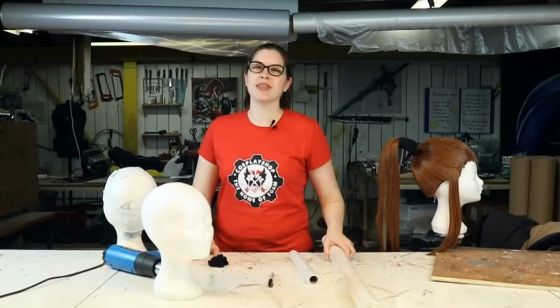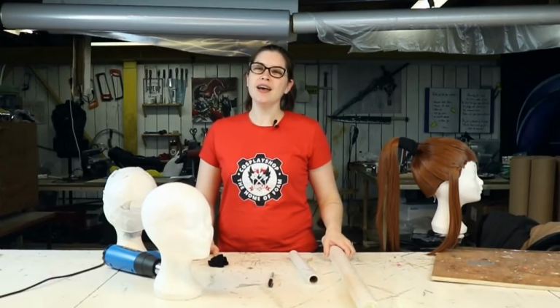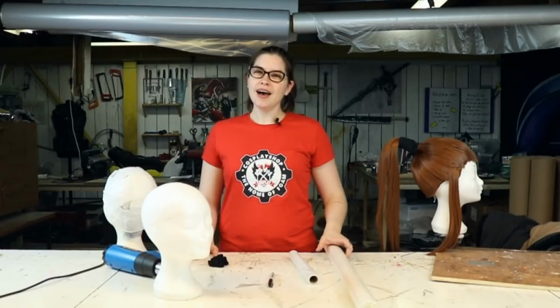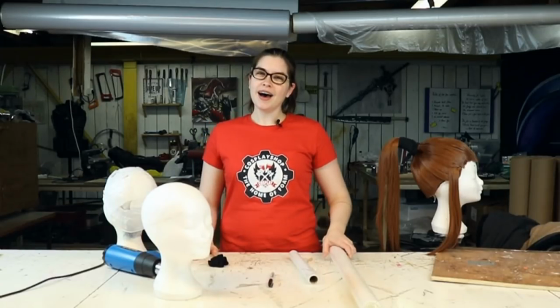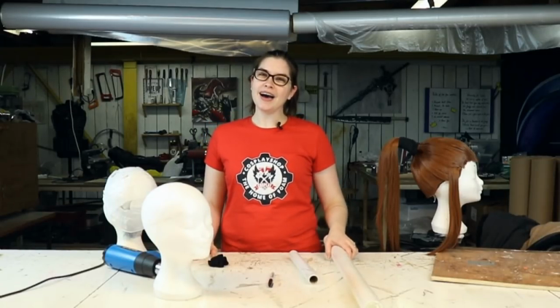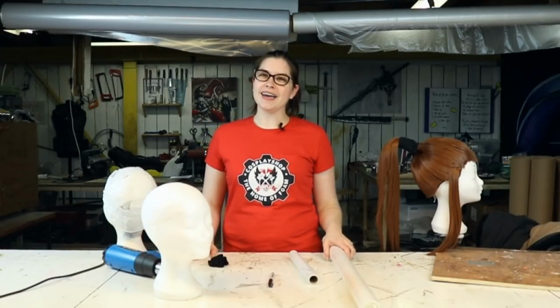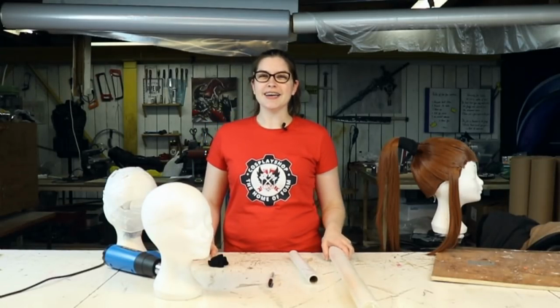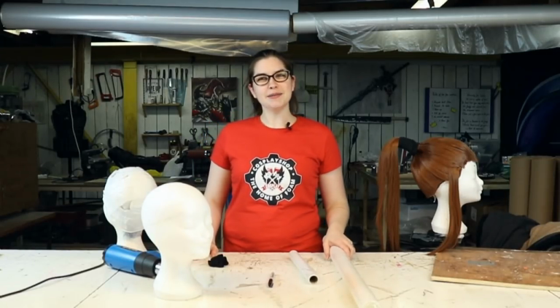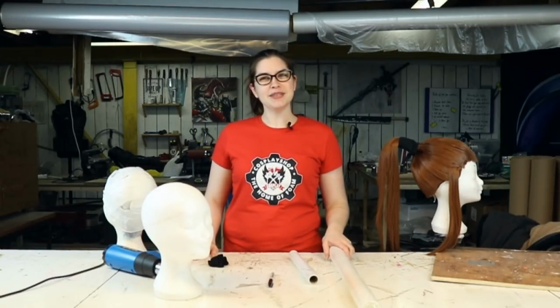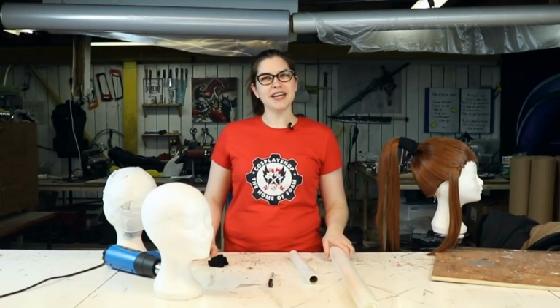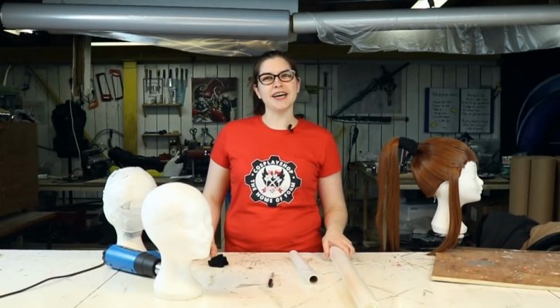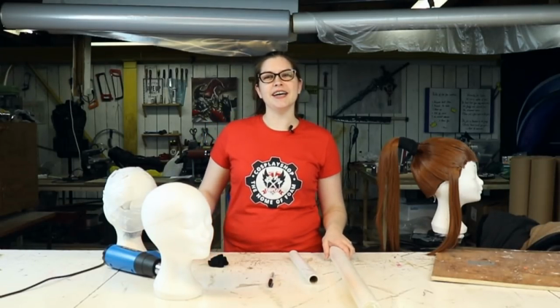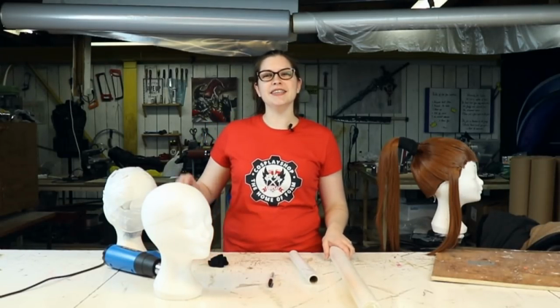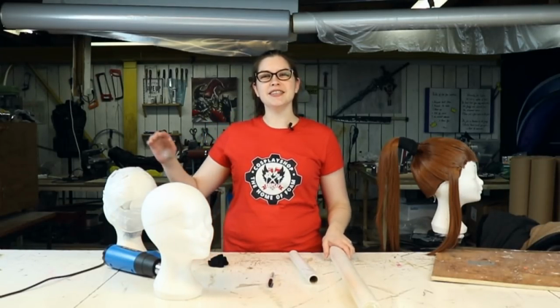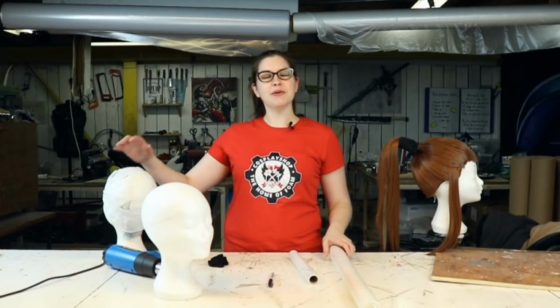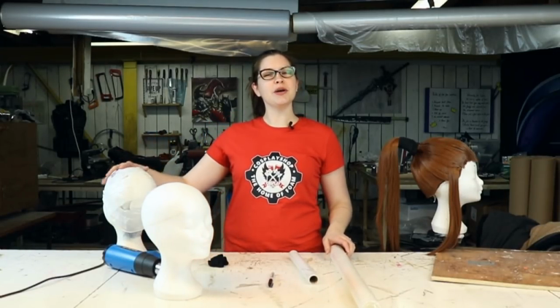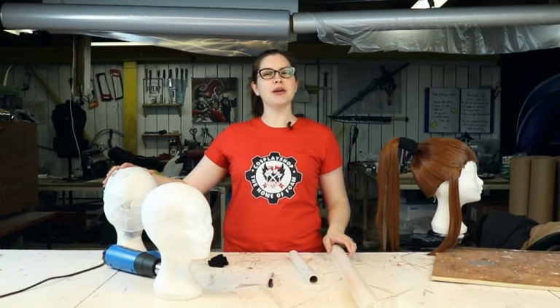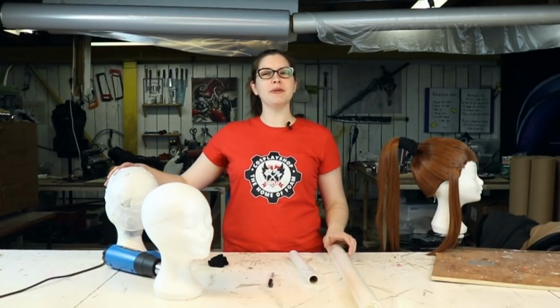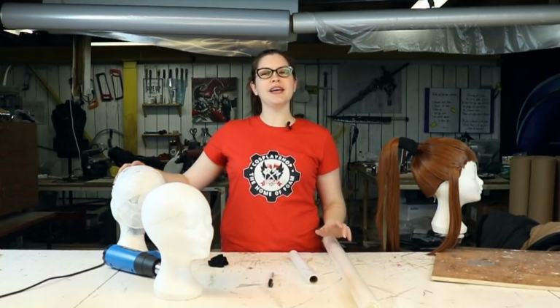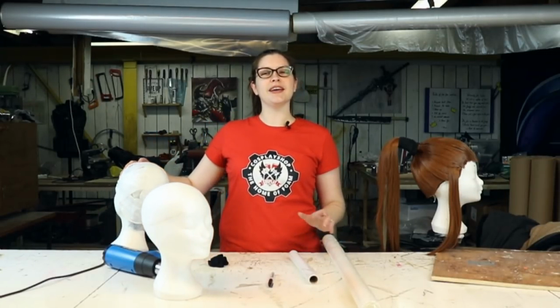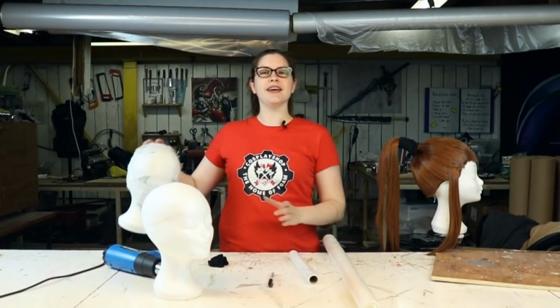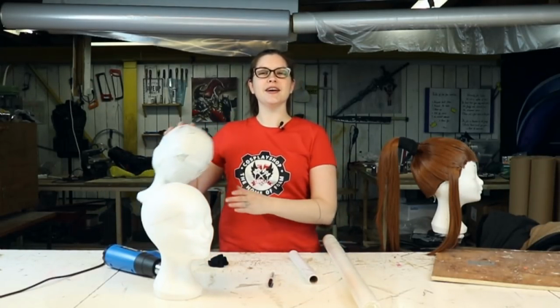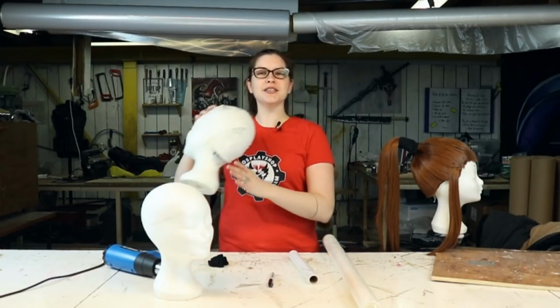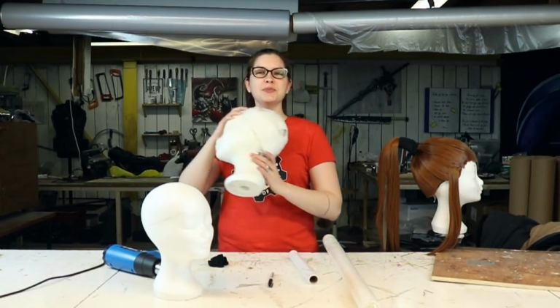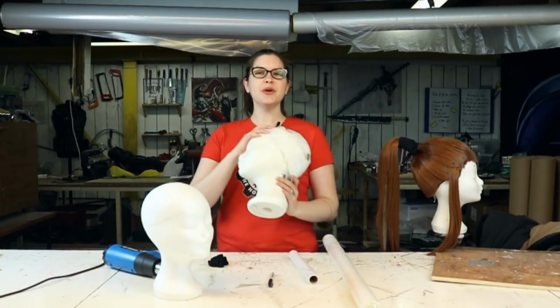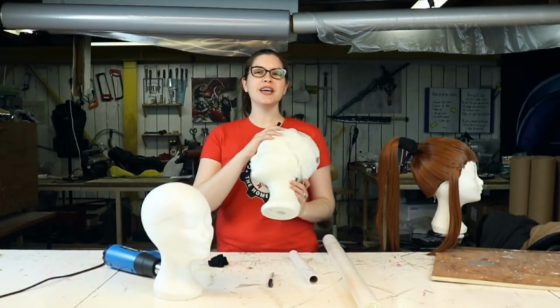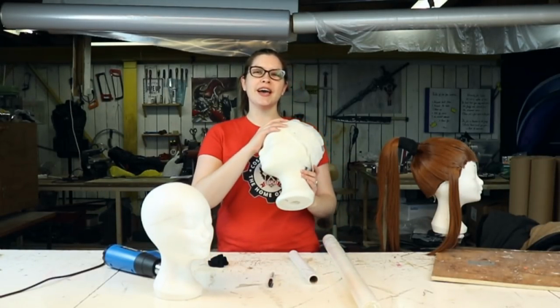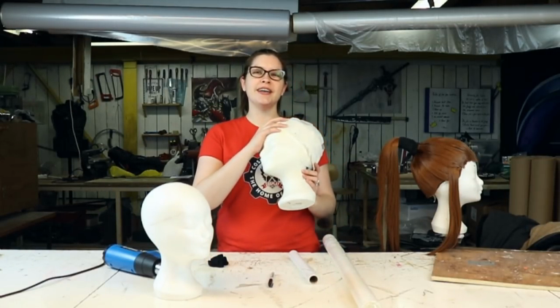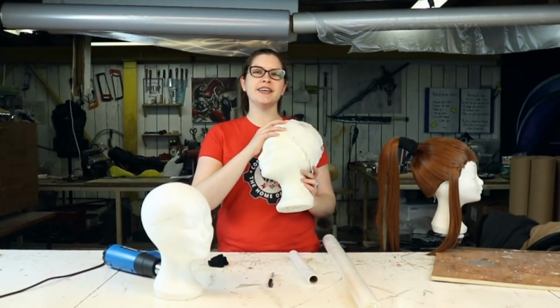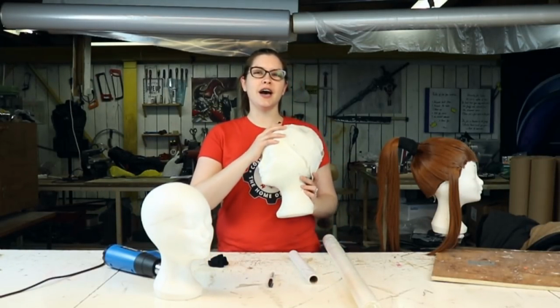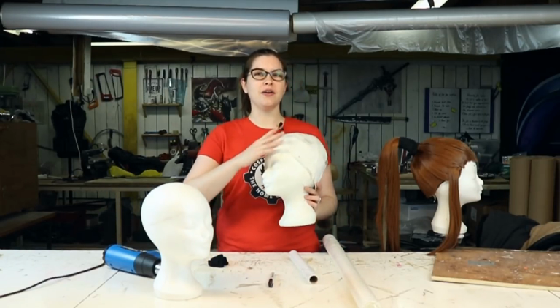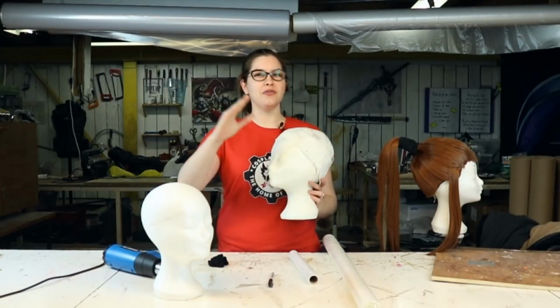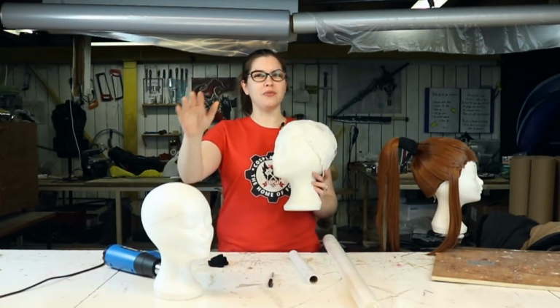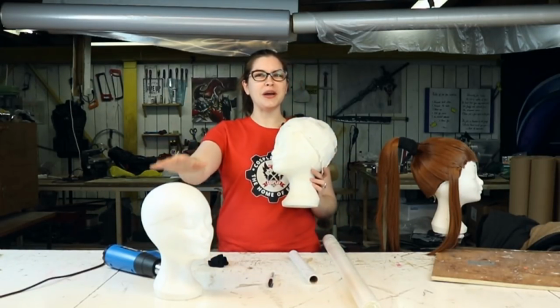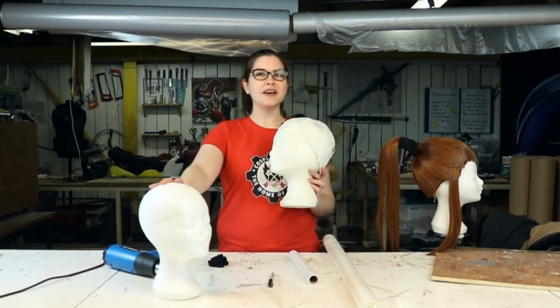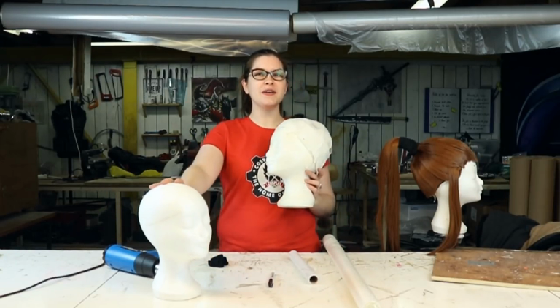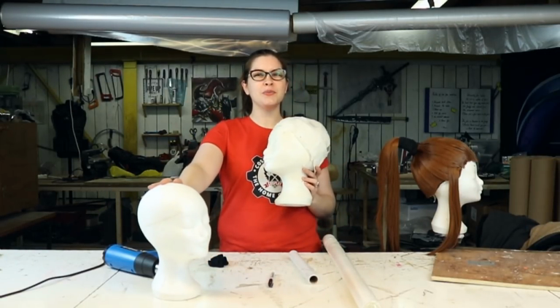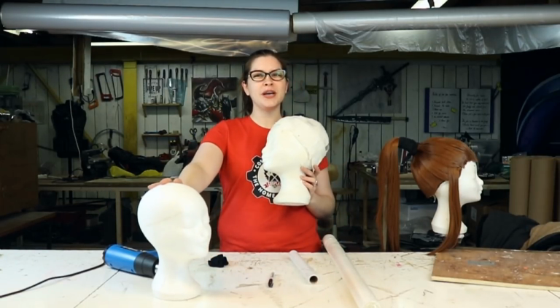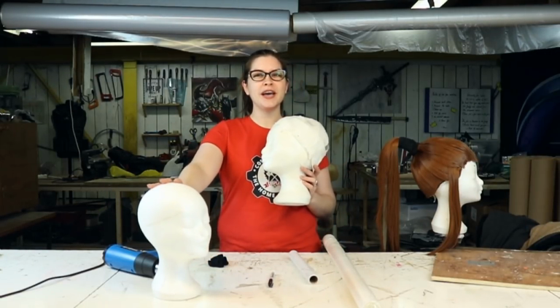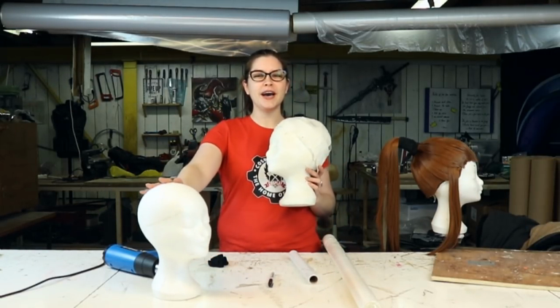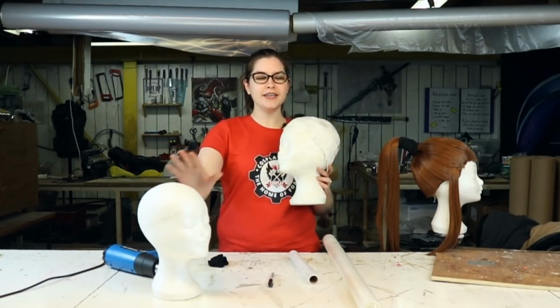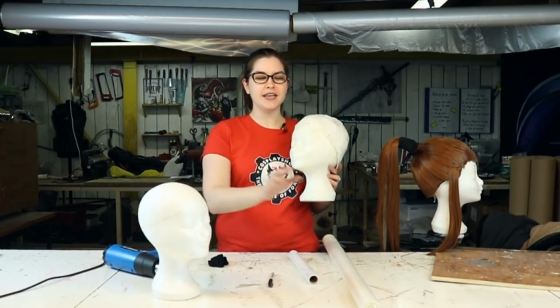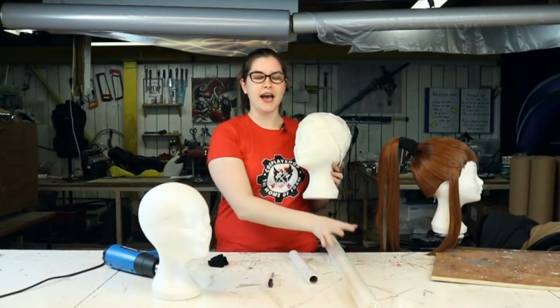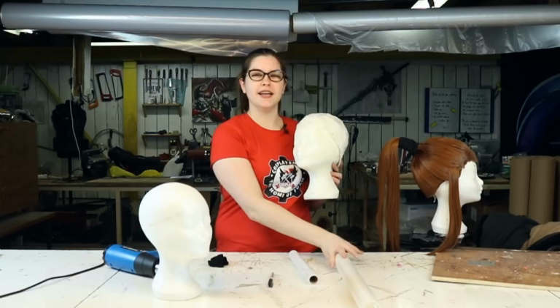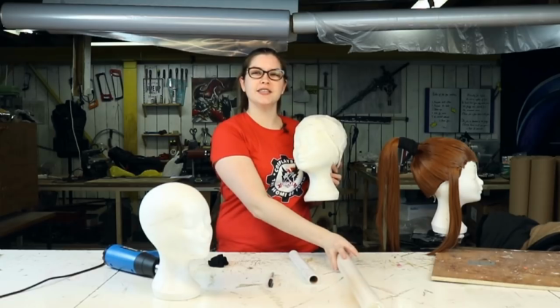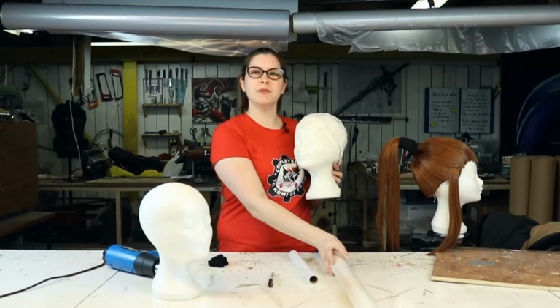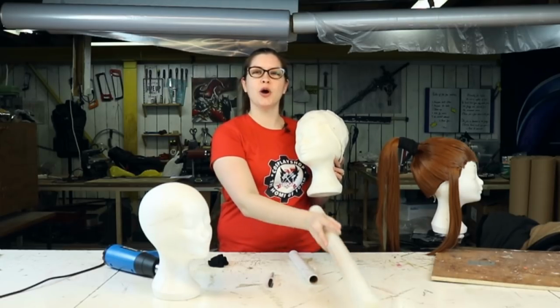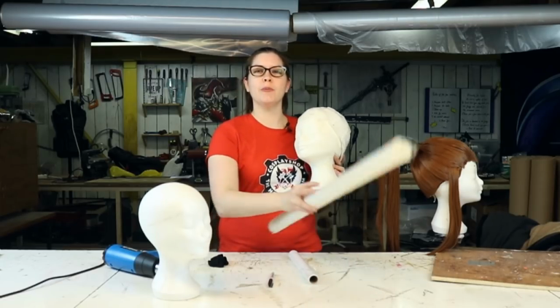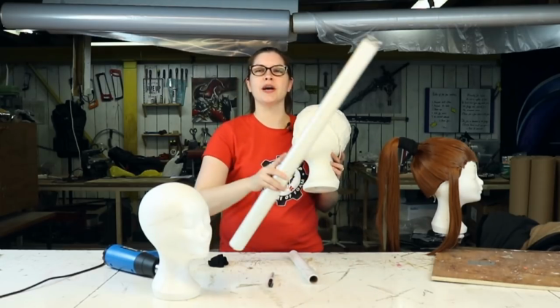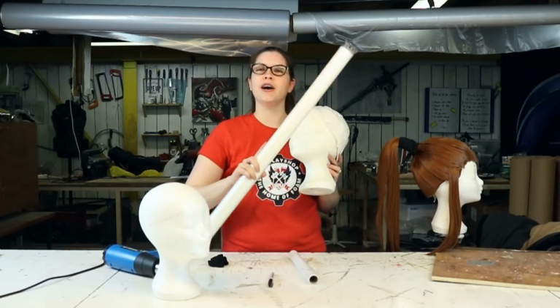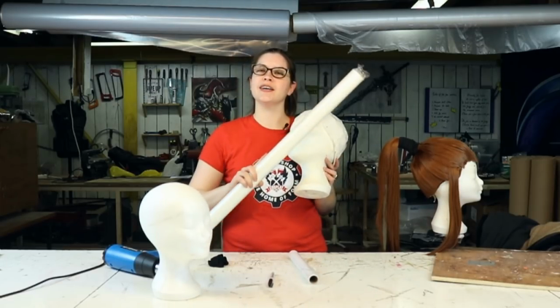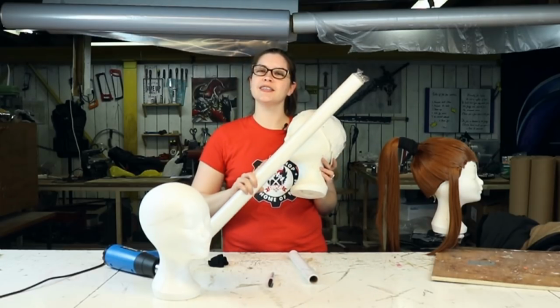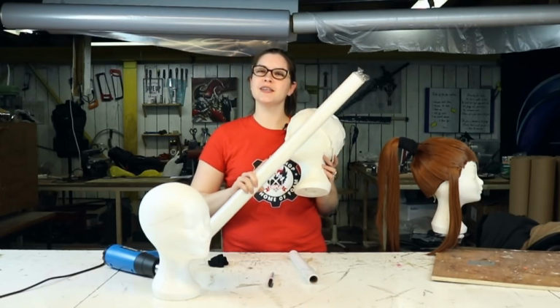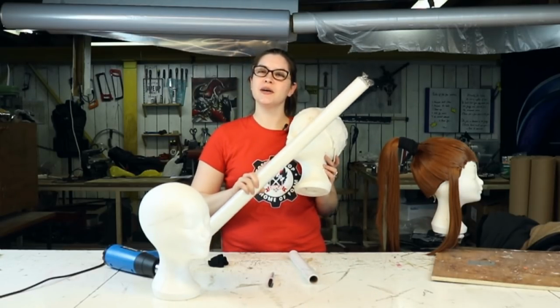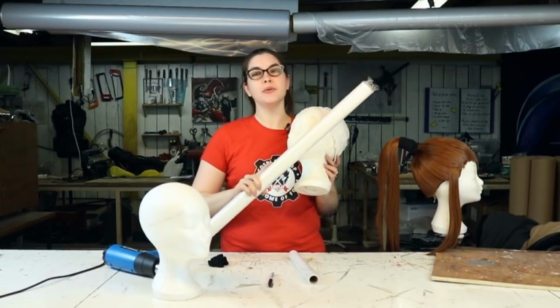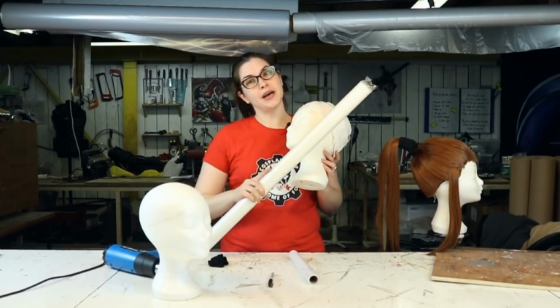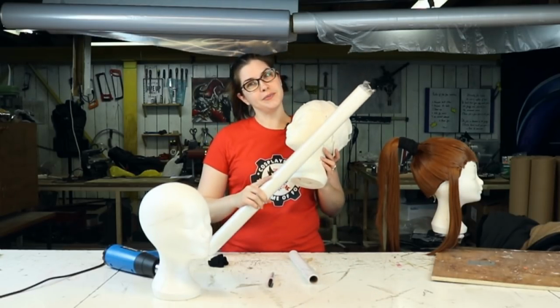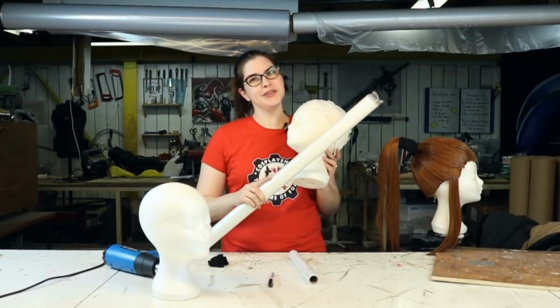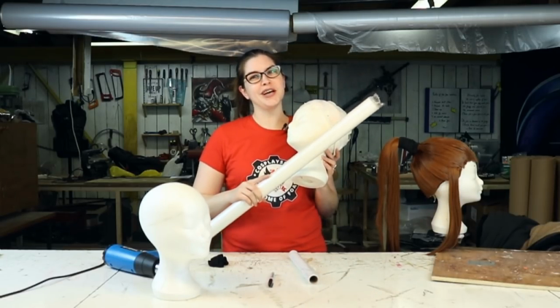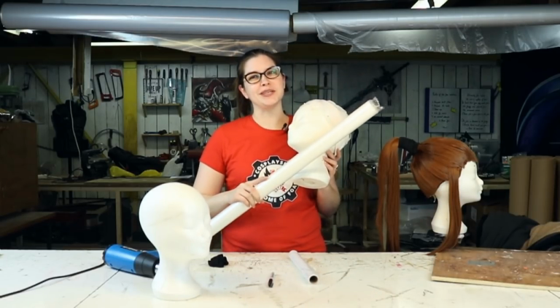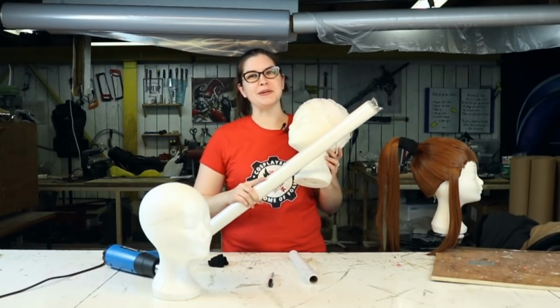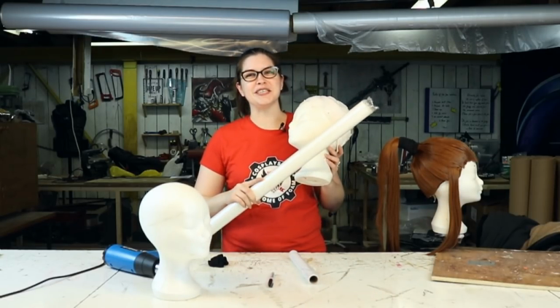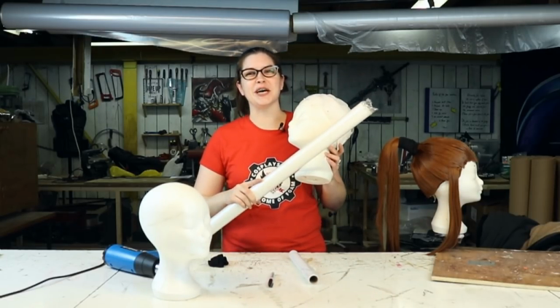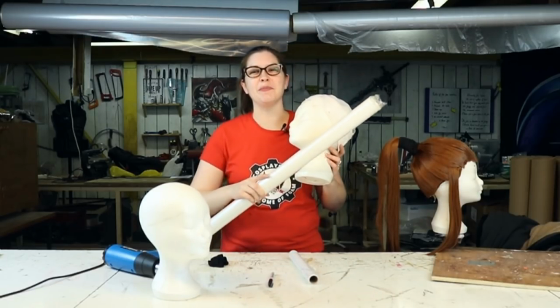Hi, I'm Saia and today we're gonna make a costume wig head out of a regular wig head and some CobraCast. Welcome to The Cosplay Shop!